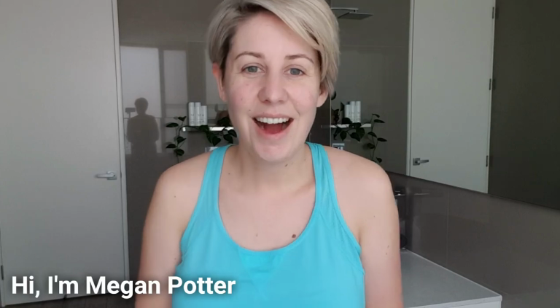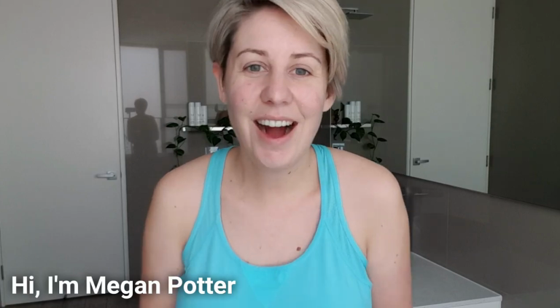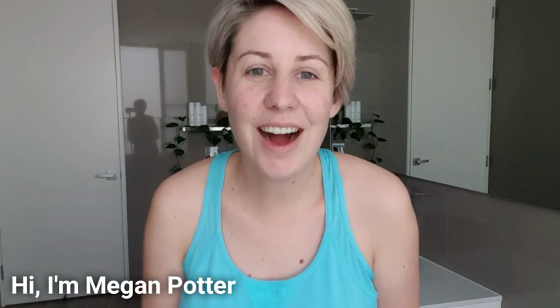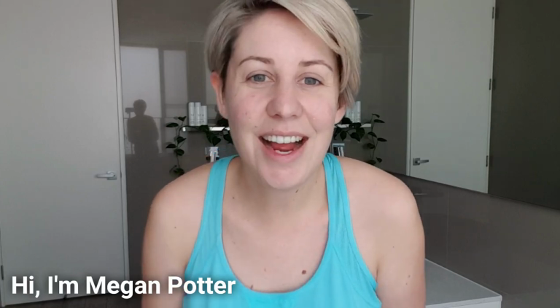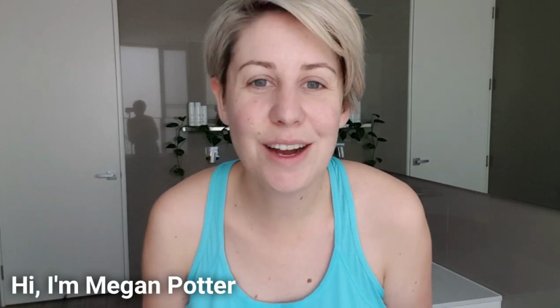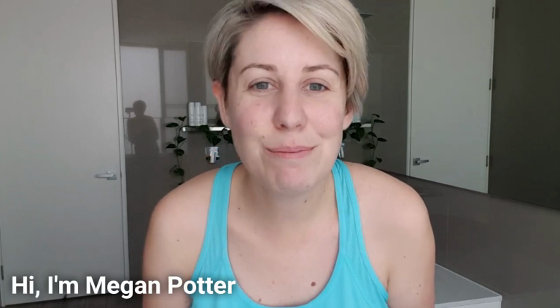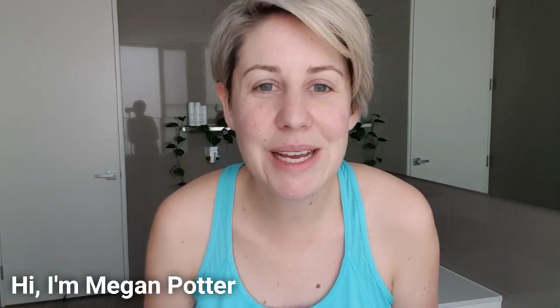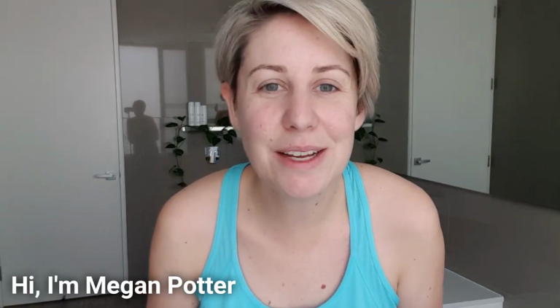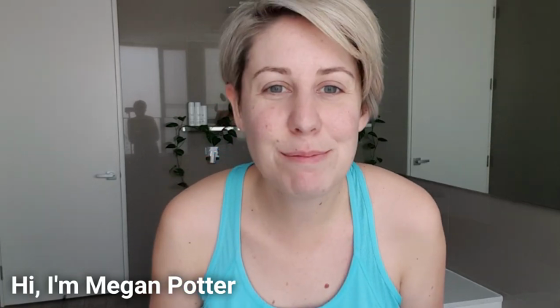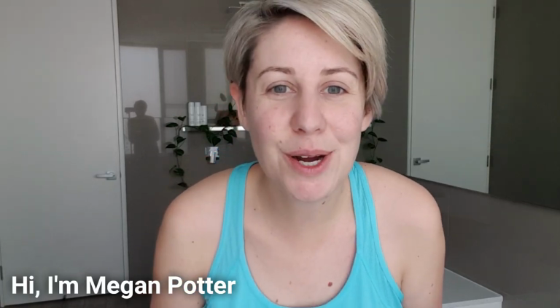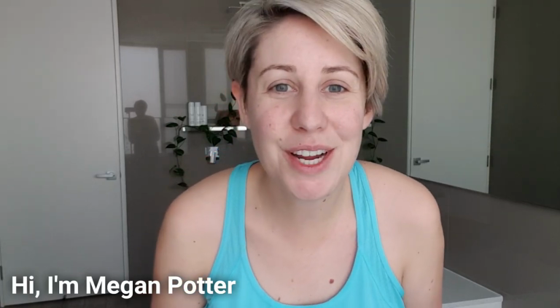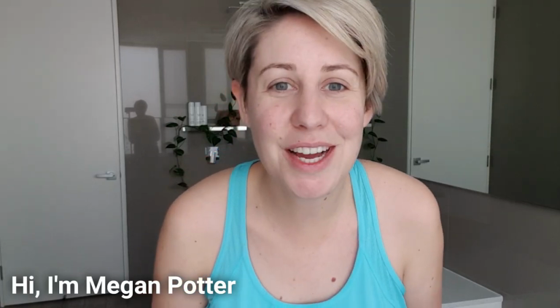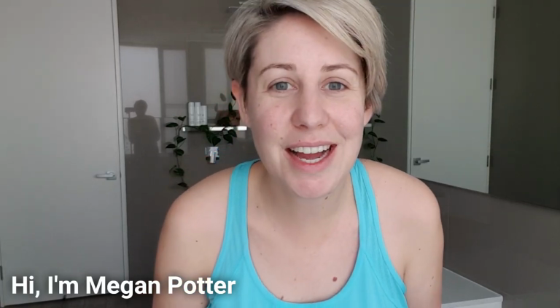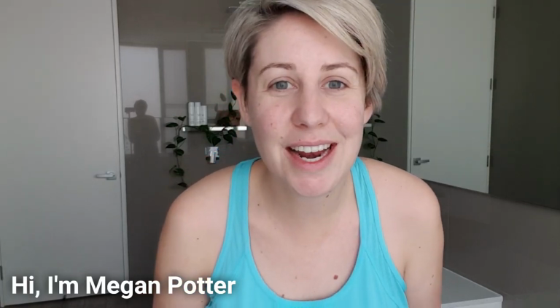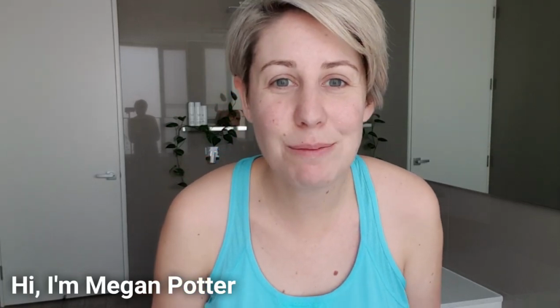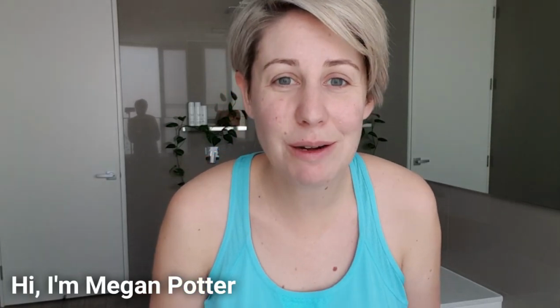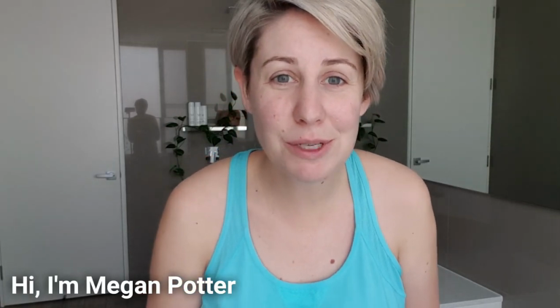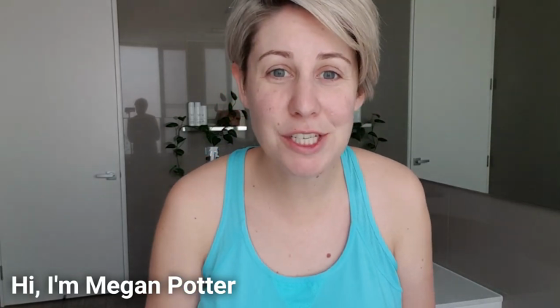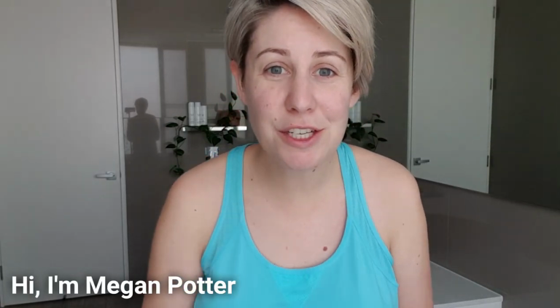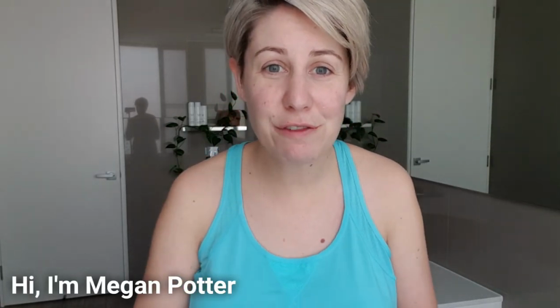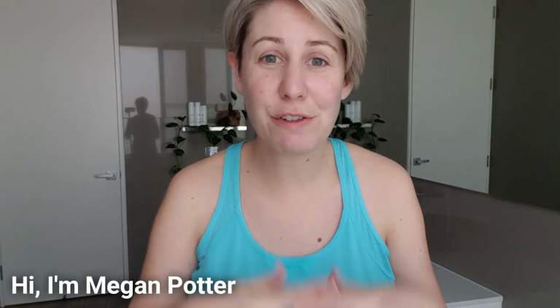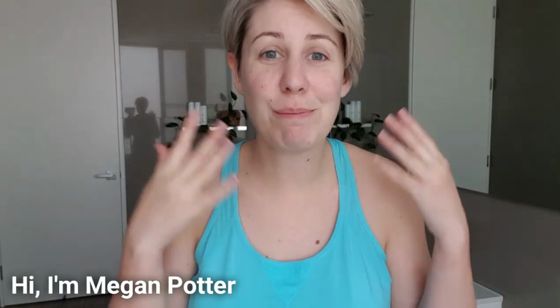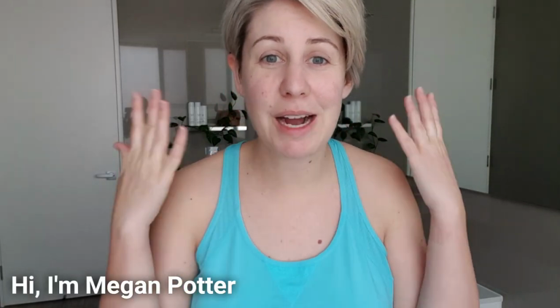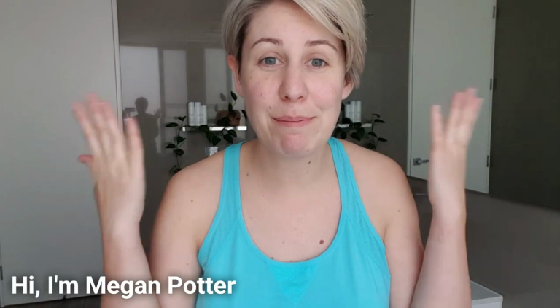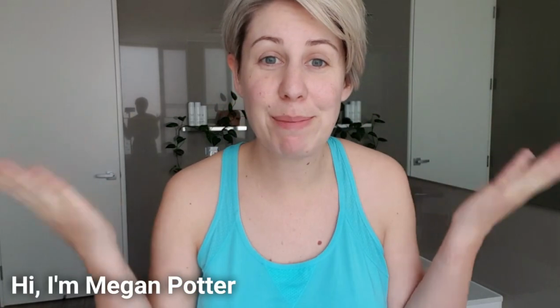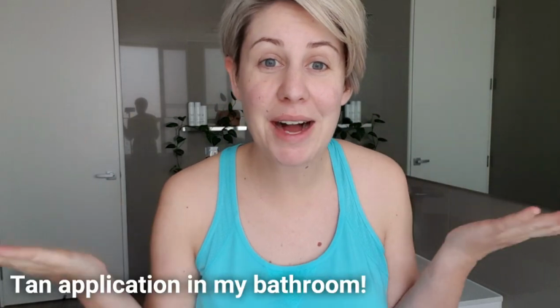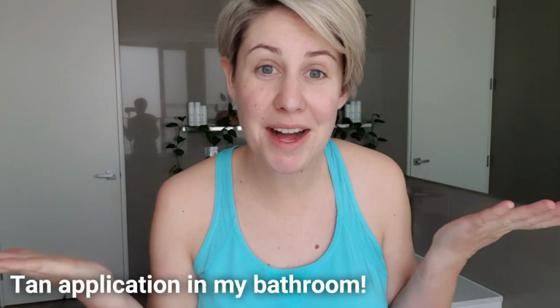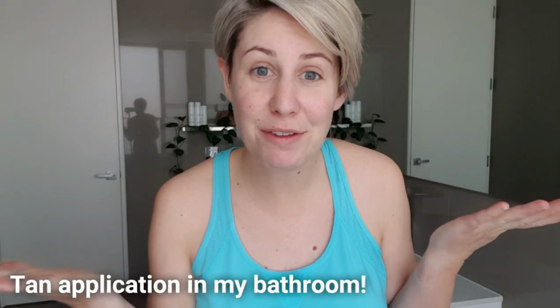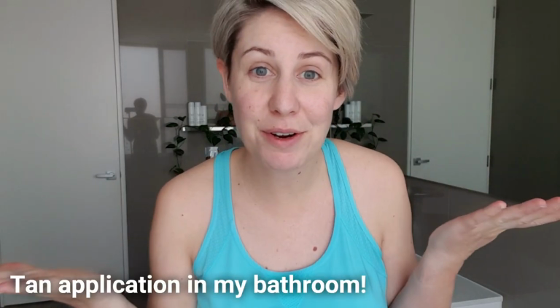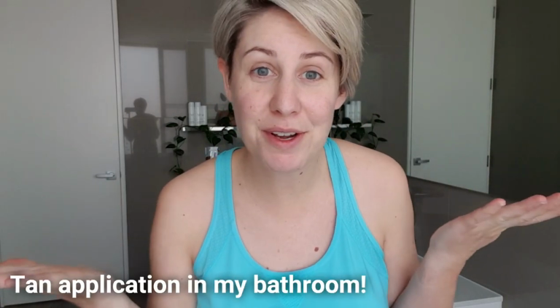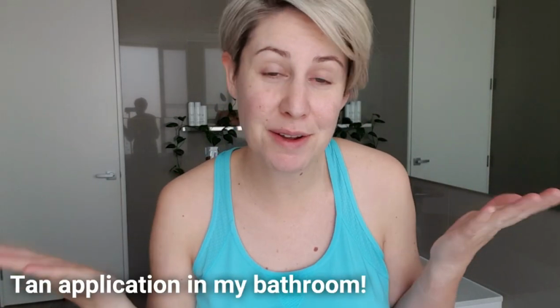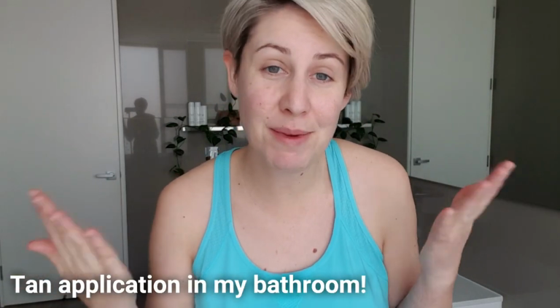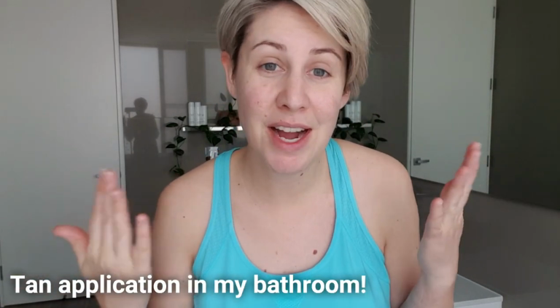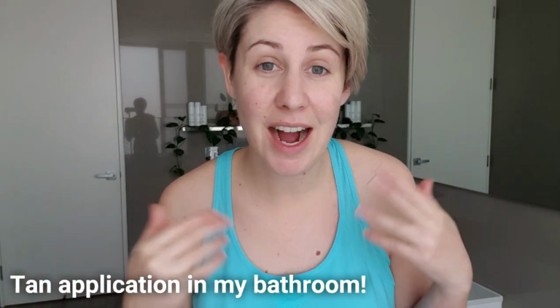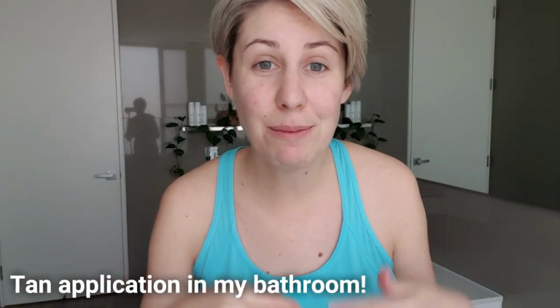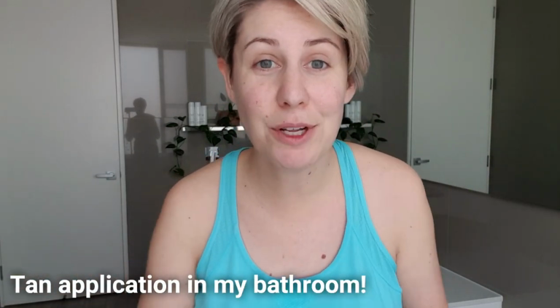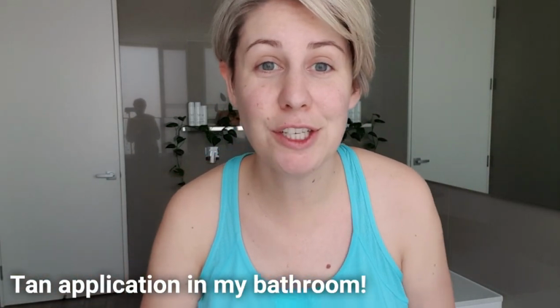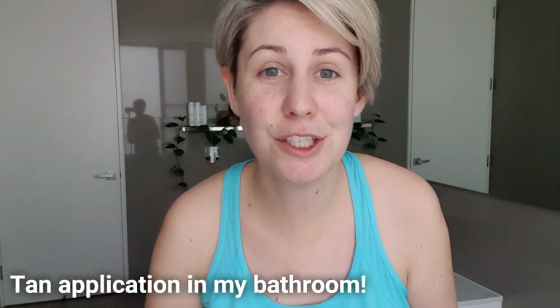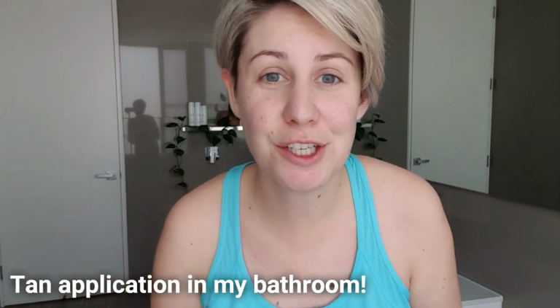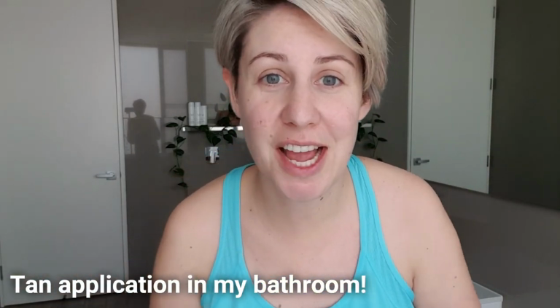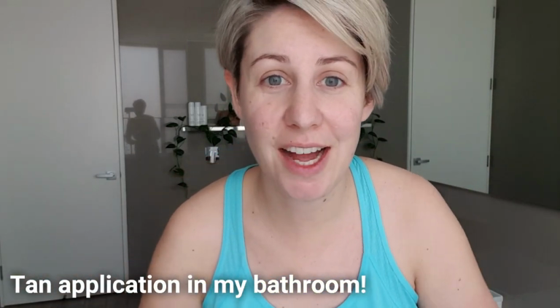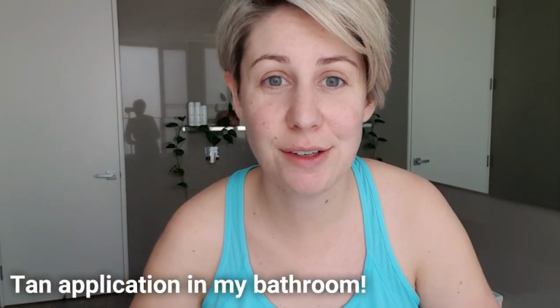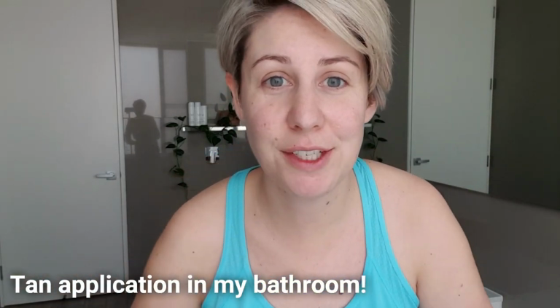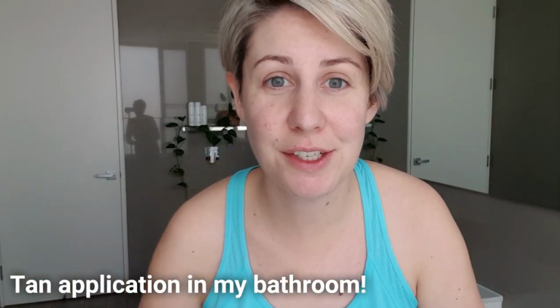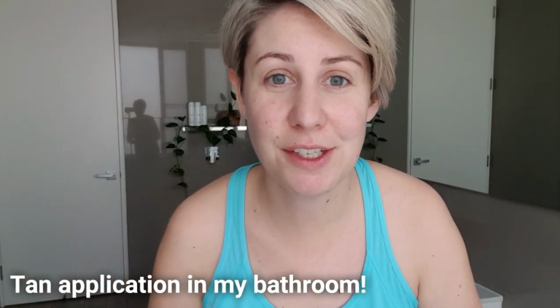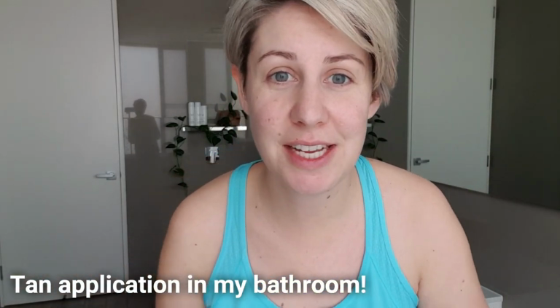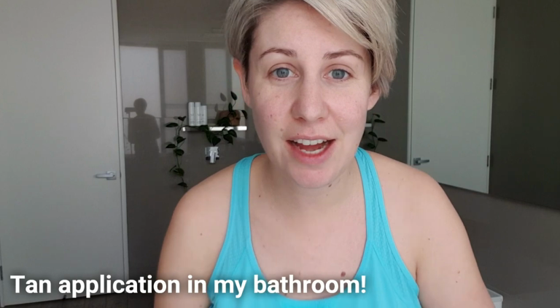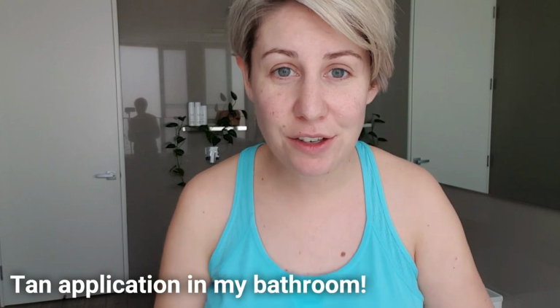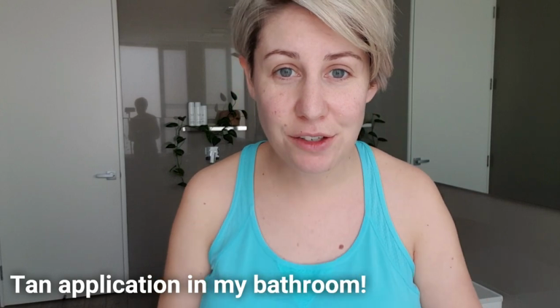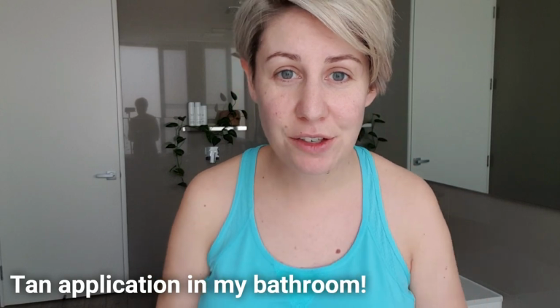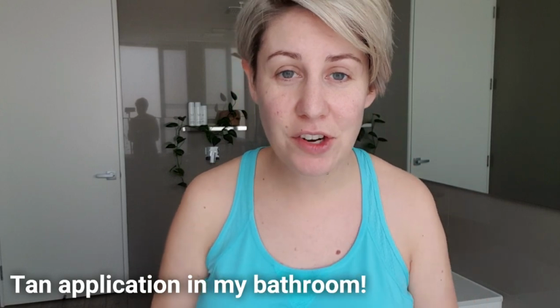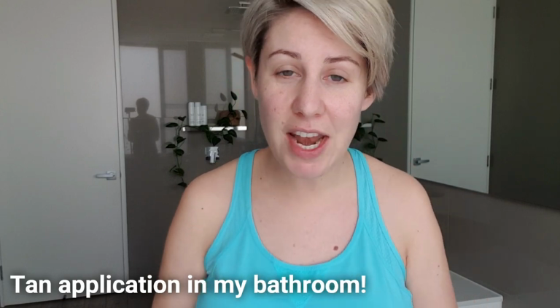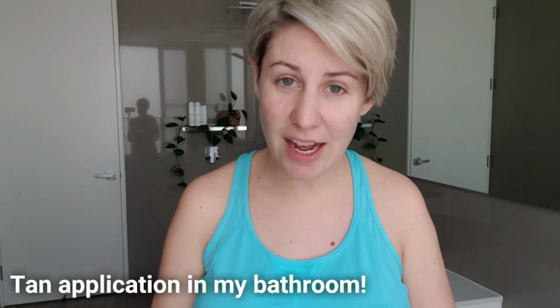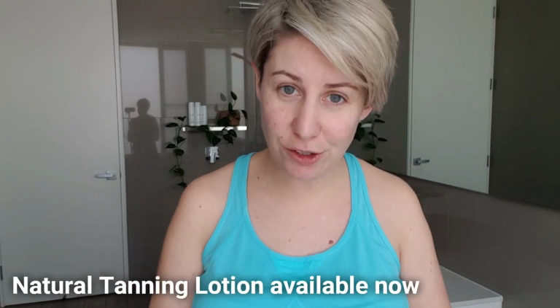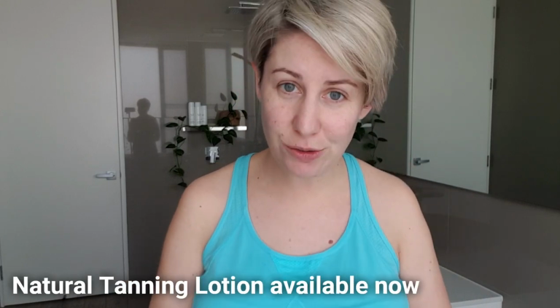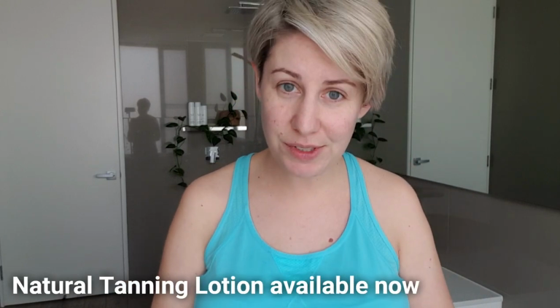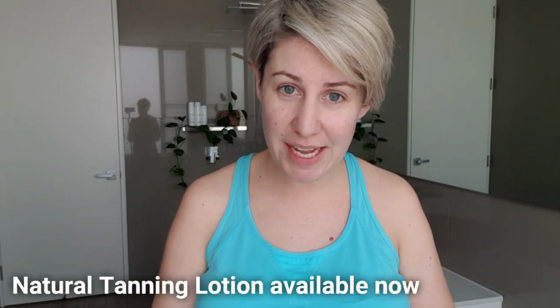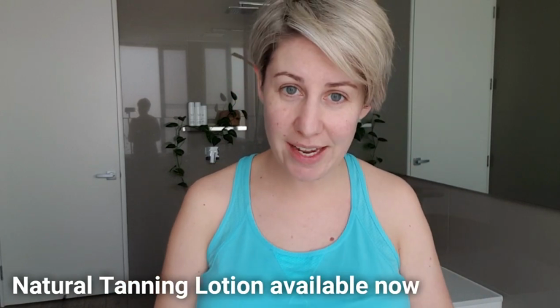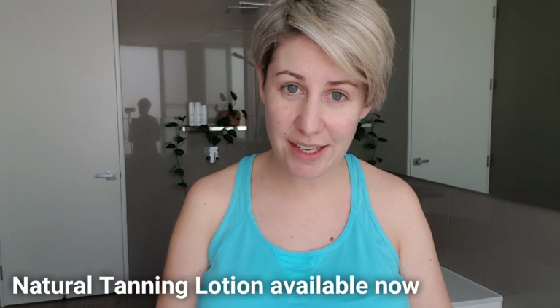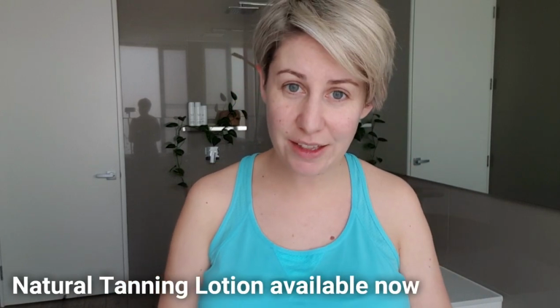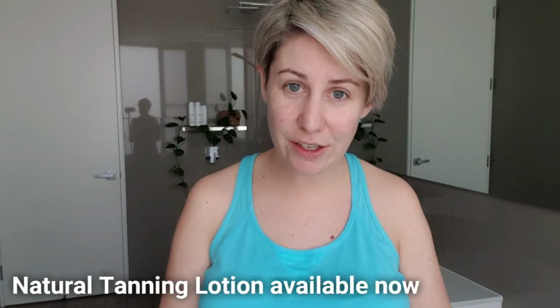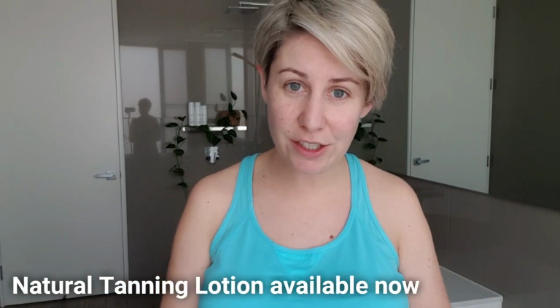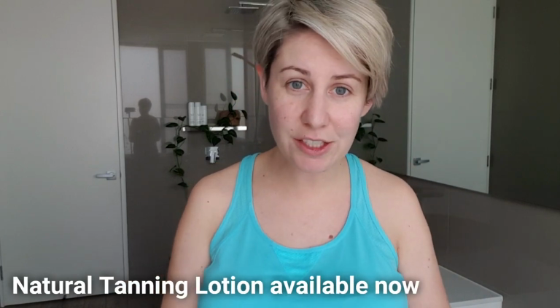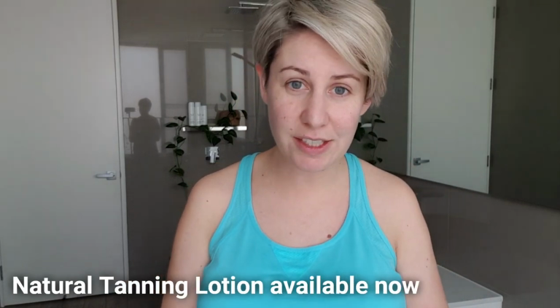Hi, I'm Megan Potter, coming to you from my bathroom. I'm going to show you how to use our new natural tanning lotion.